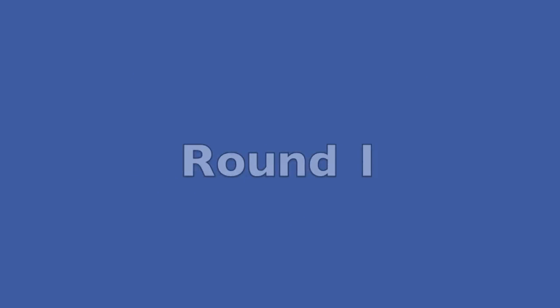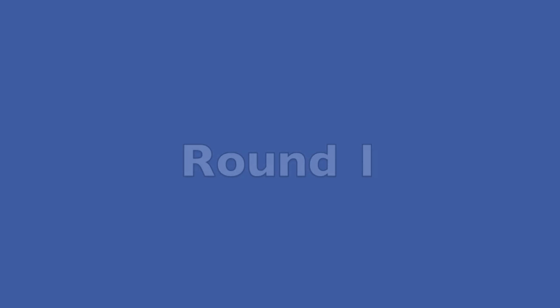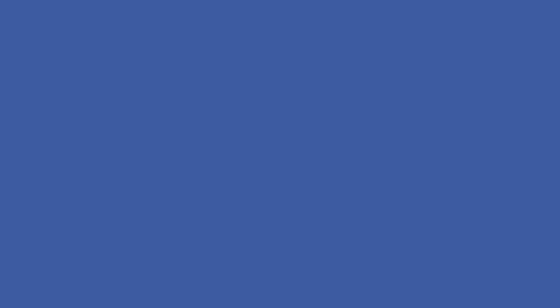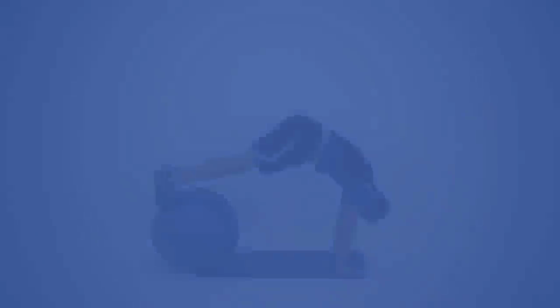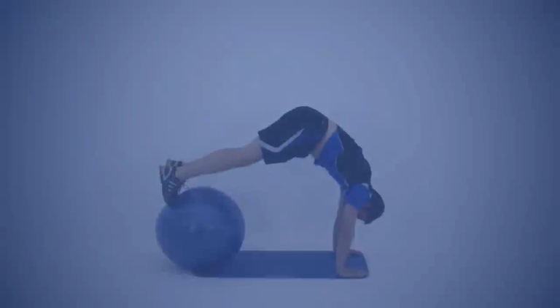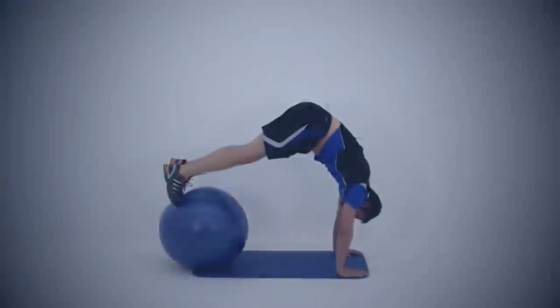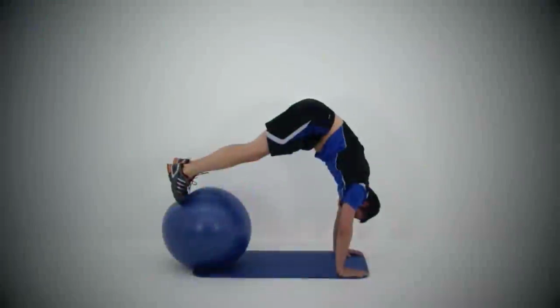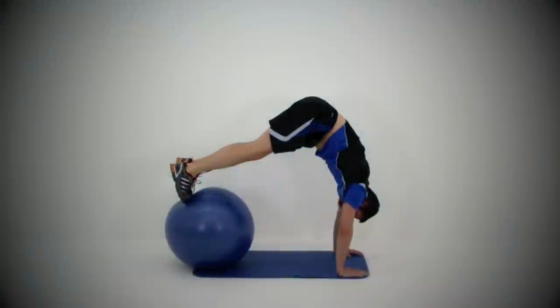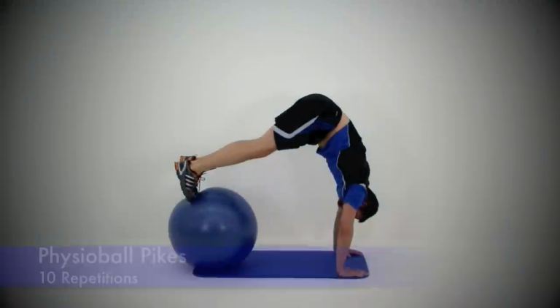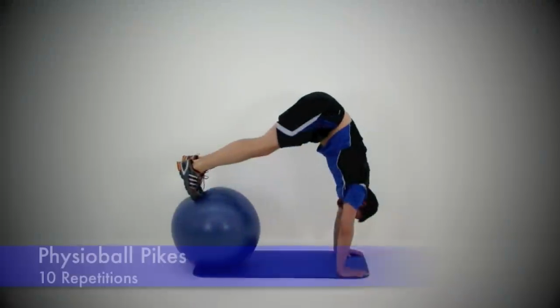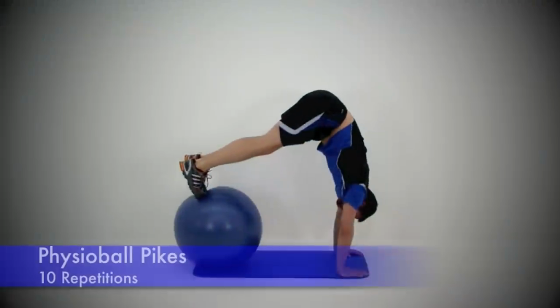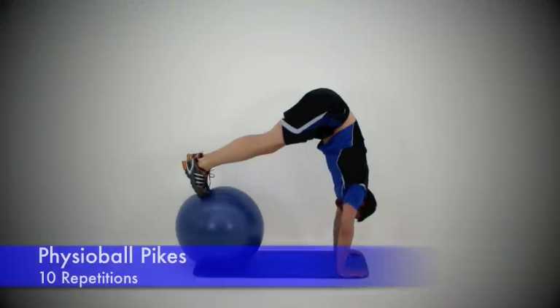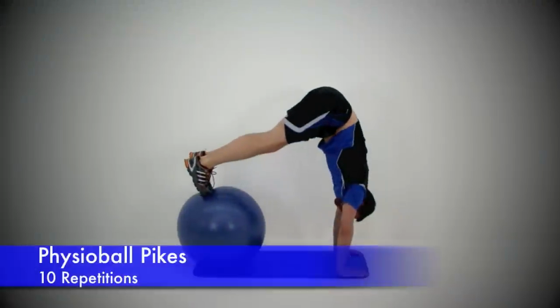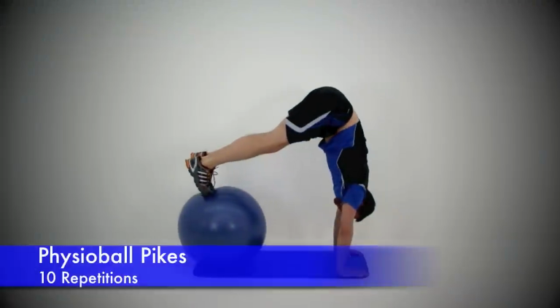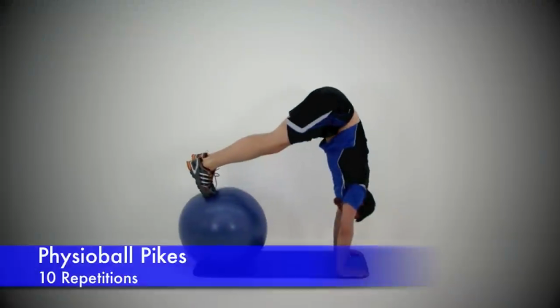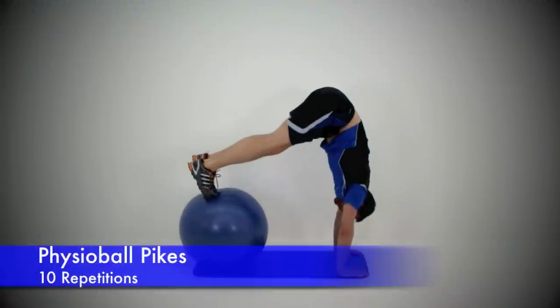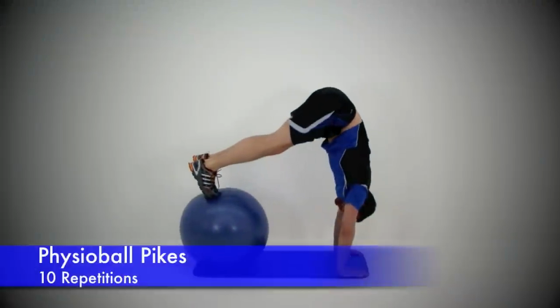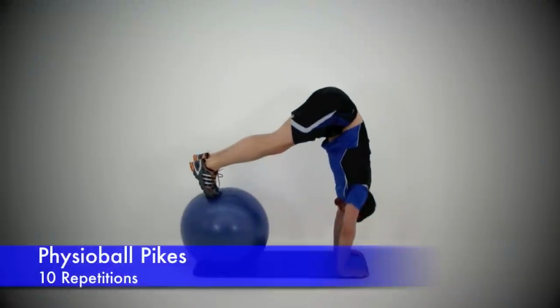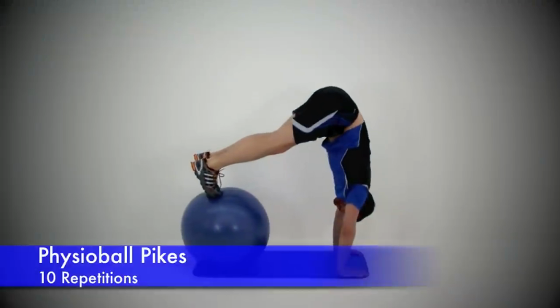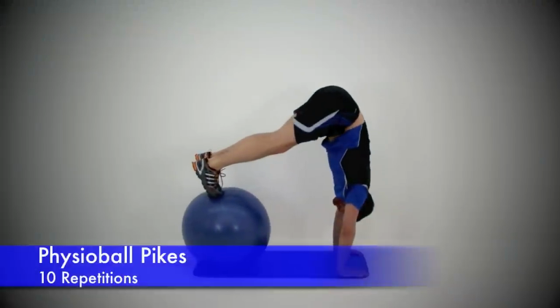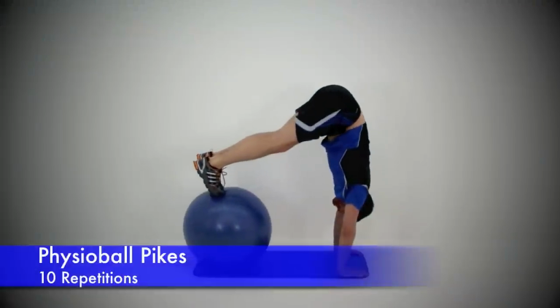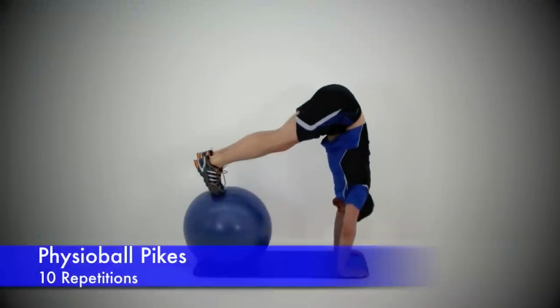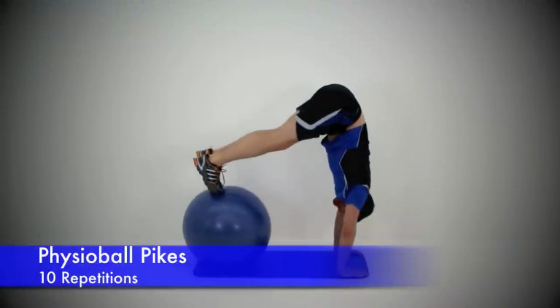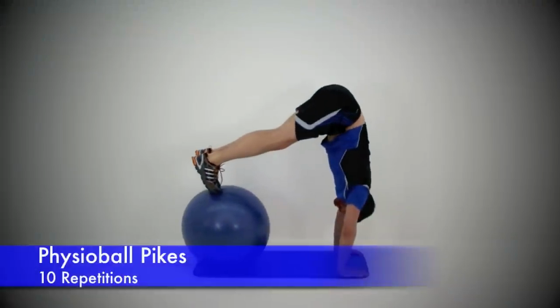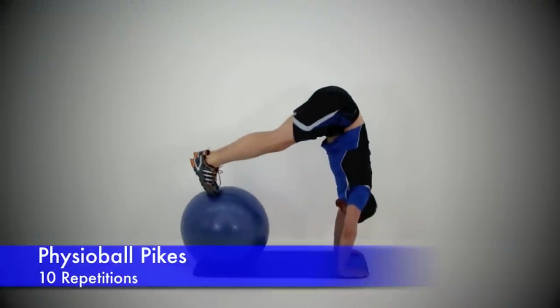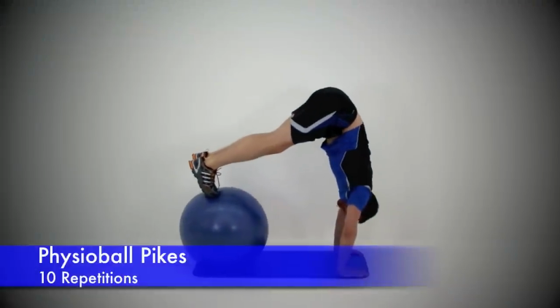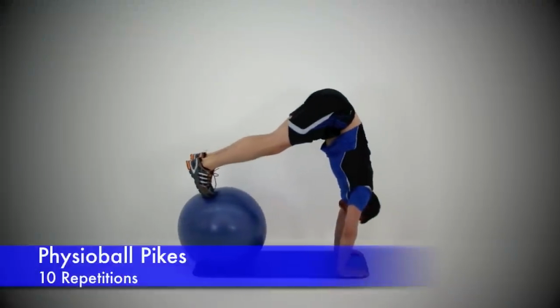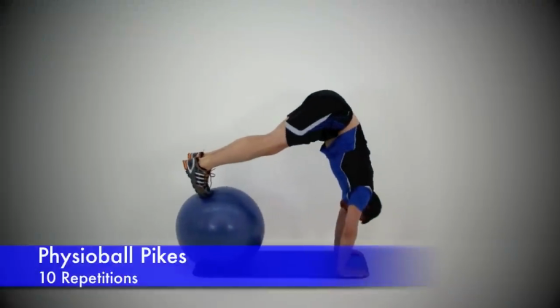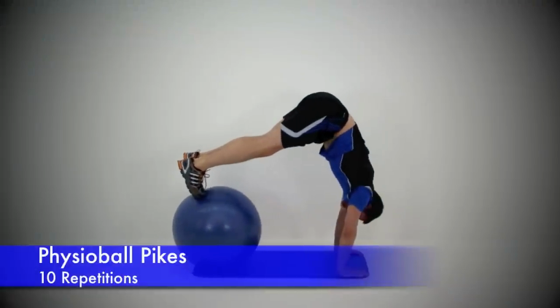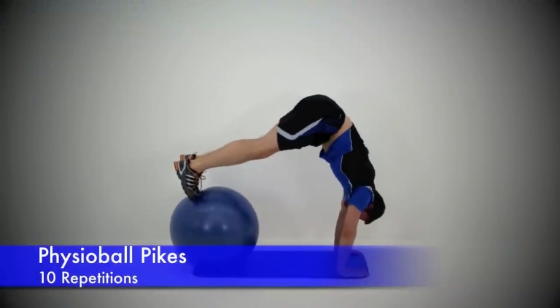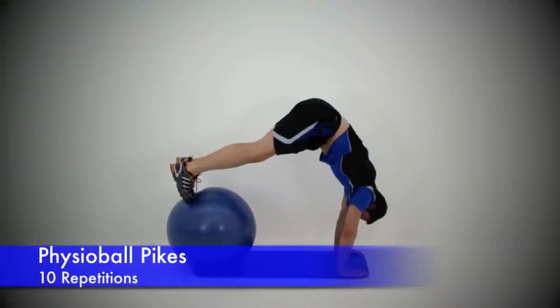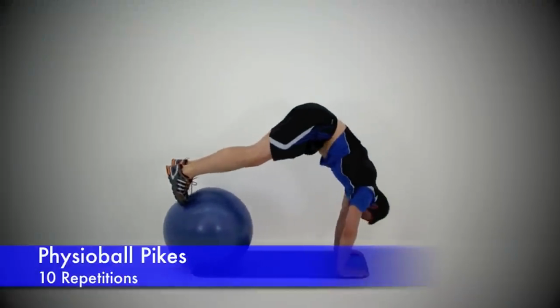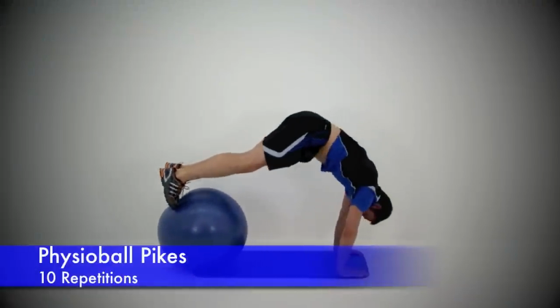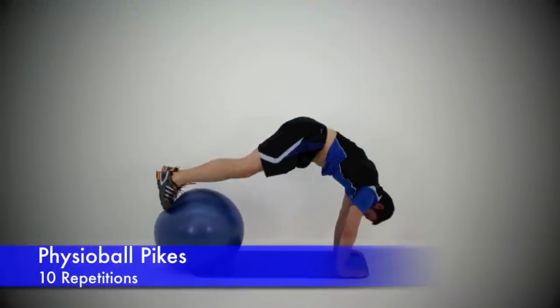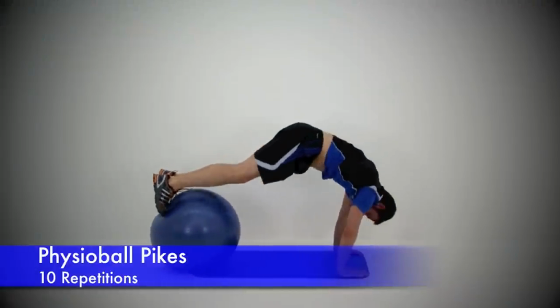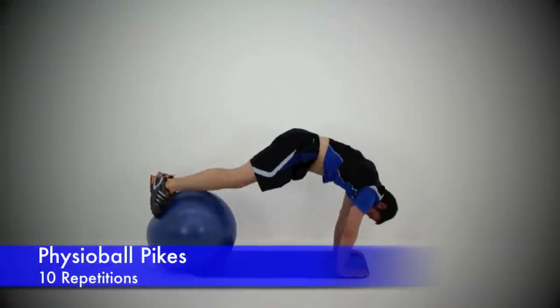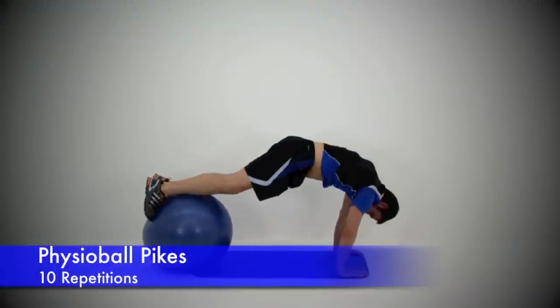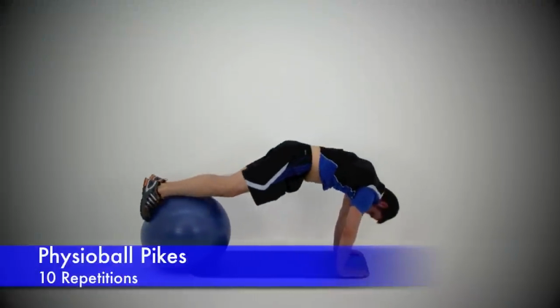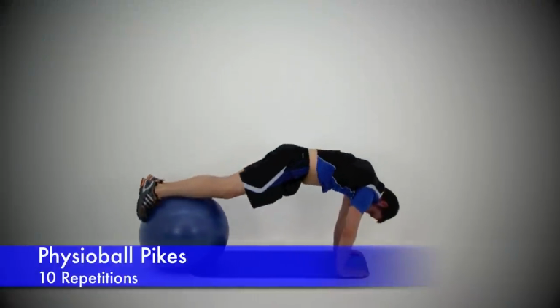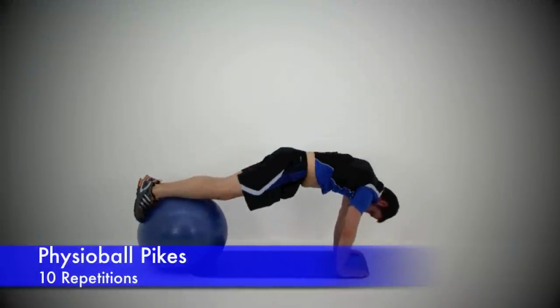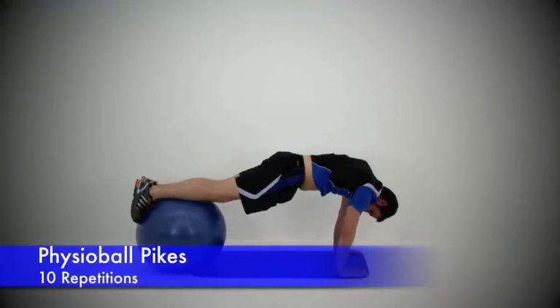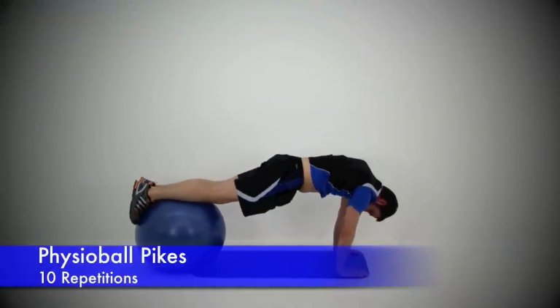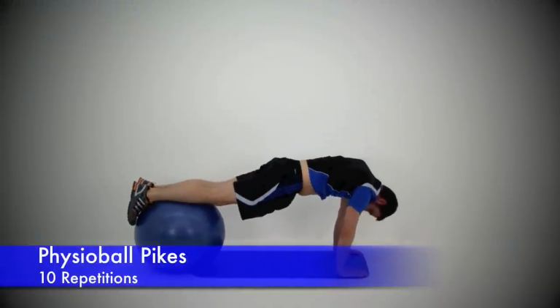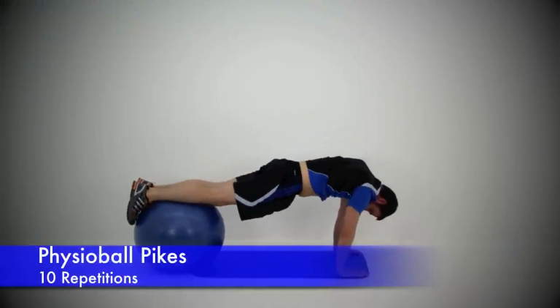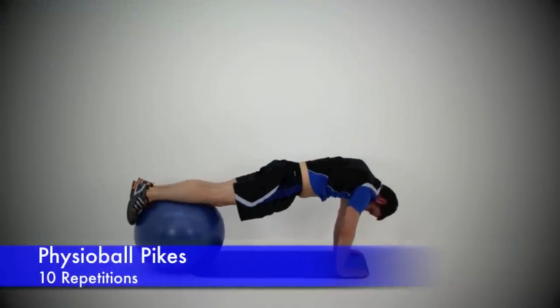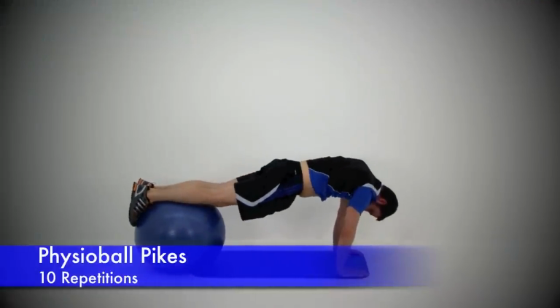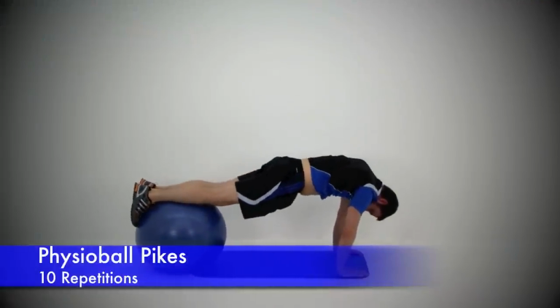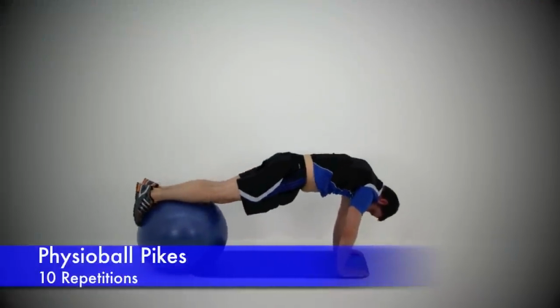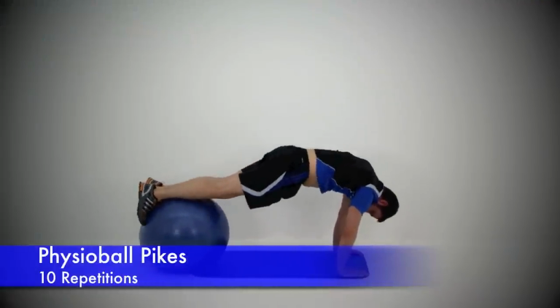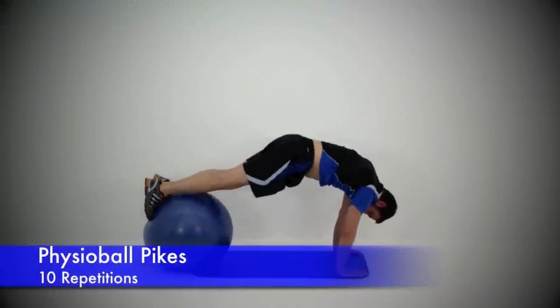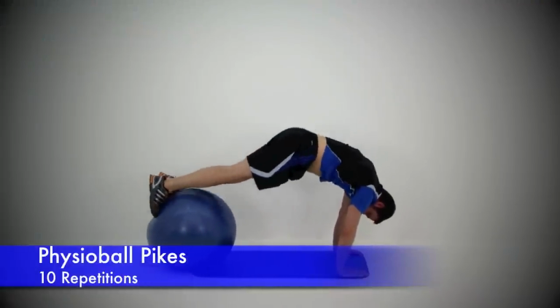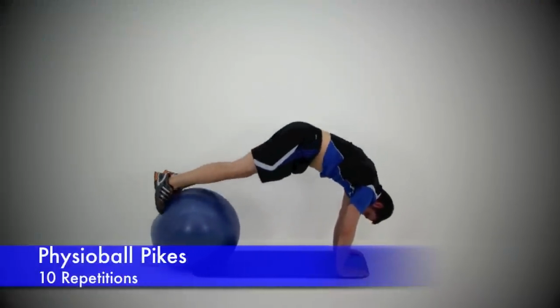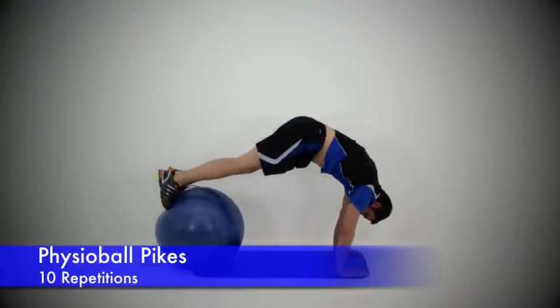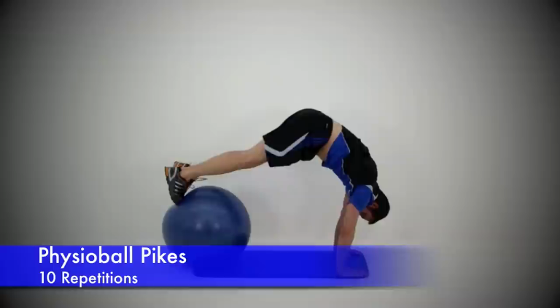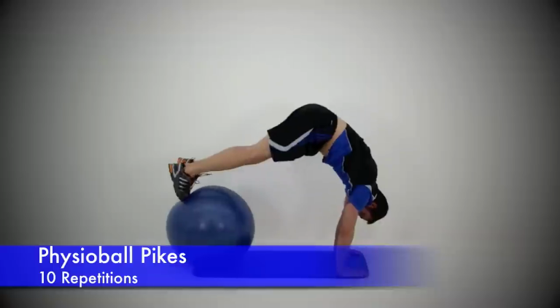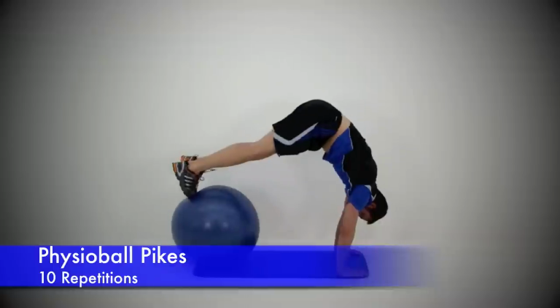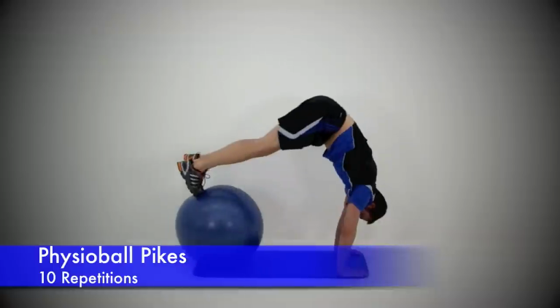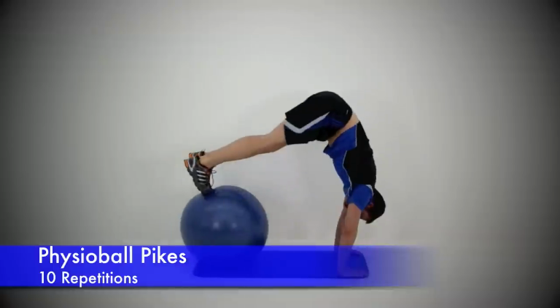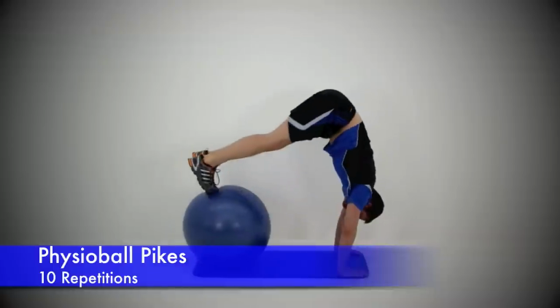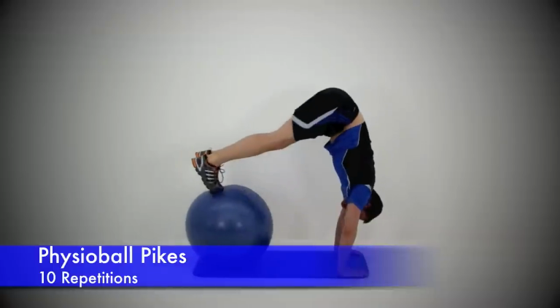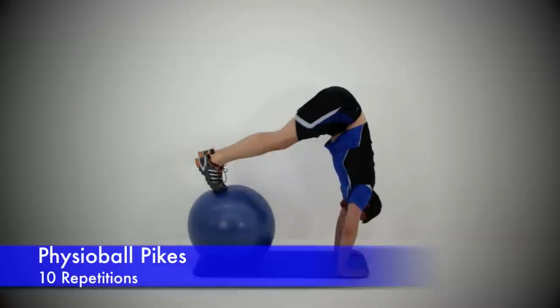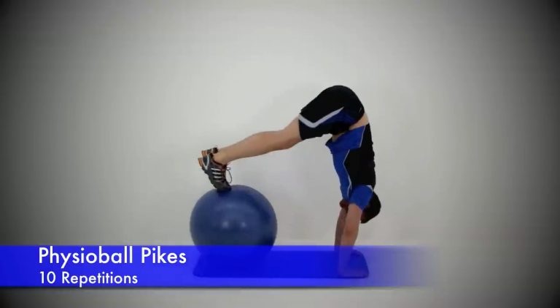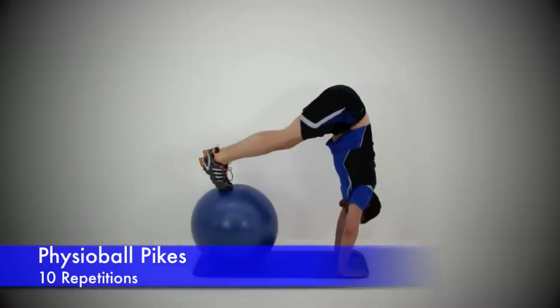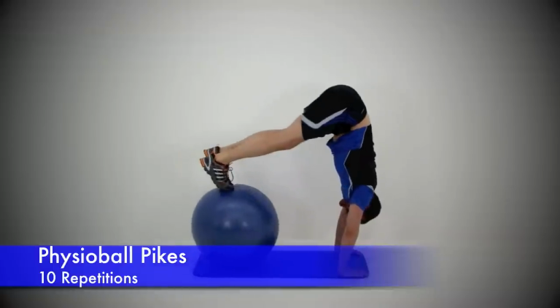Our first exercise is a Physioball Pike. This is a particularly hard exercise that requires a lot of flexibility through those hamstrings.